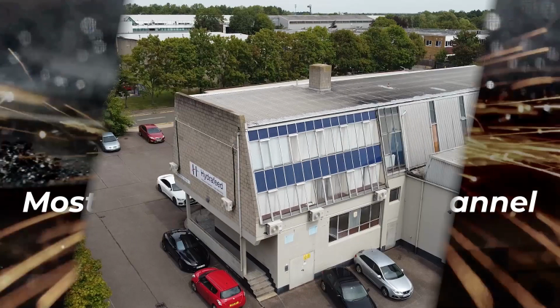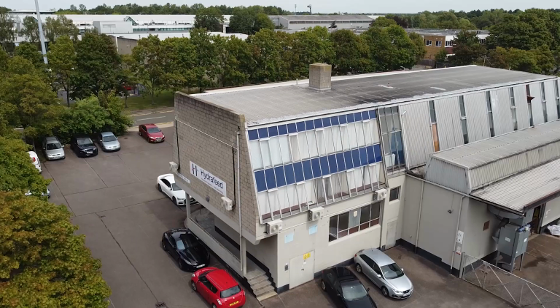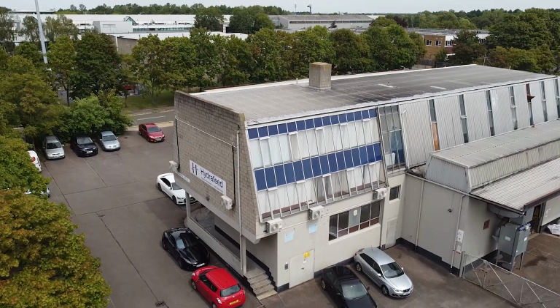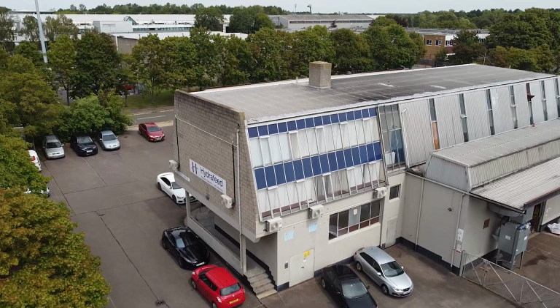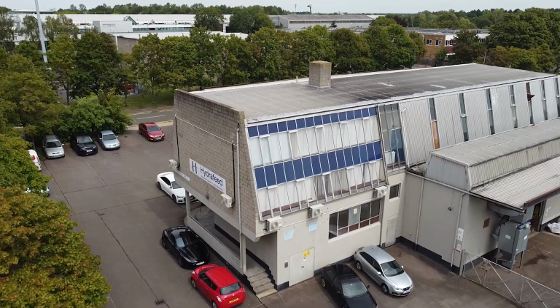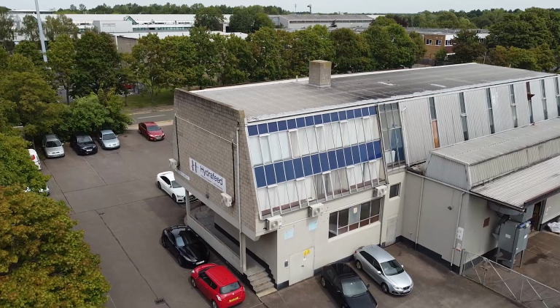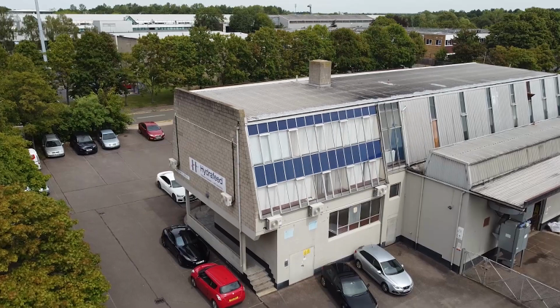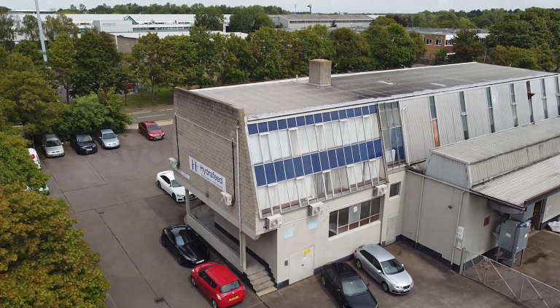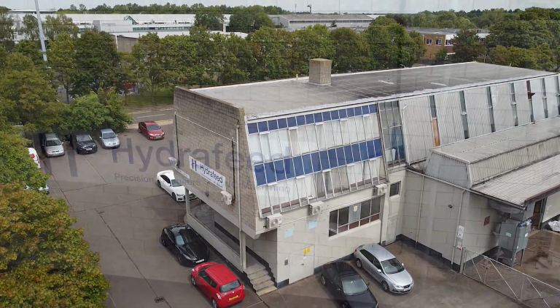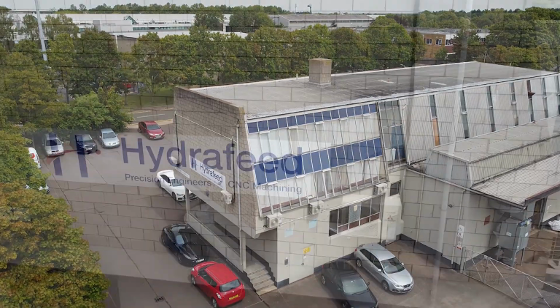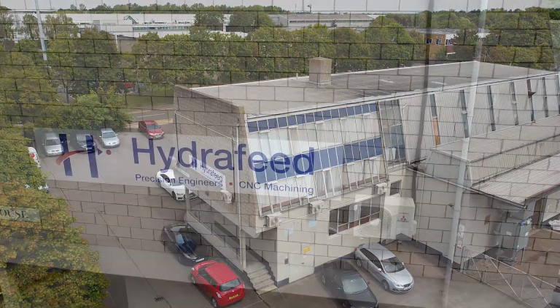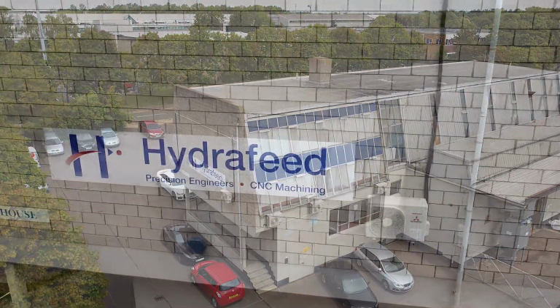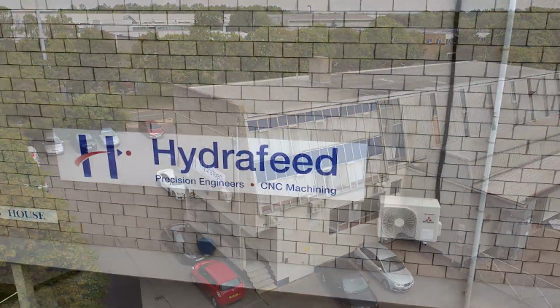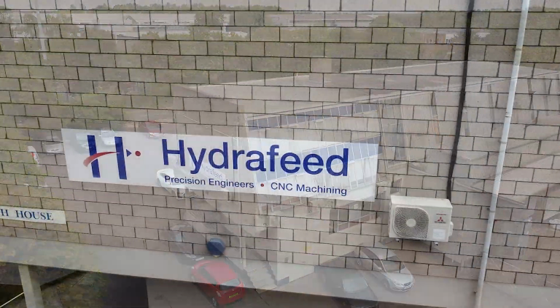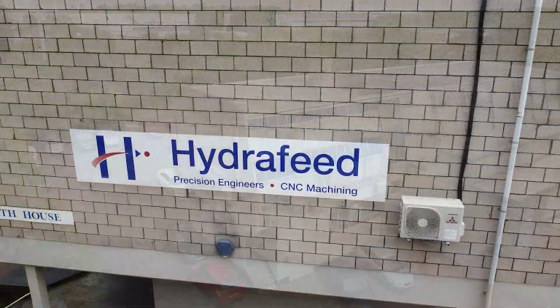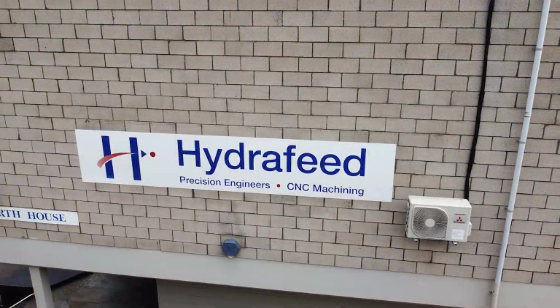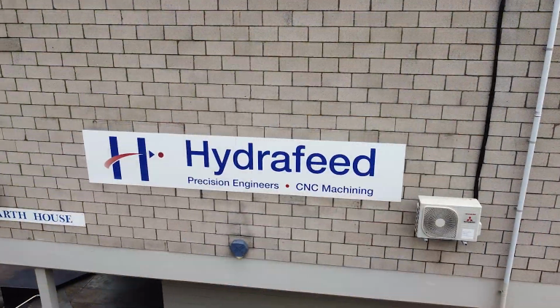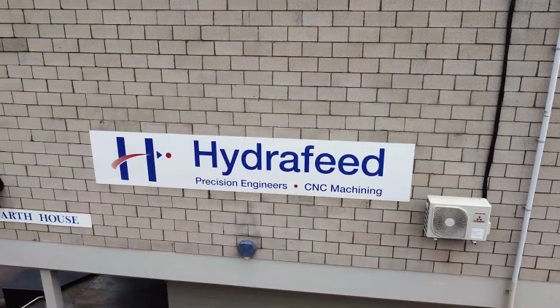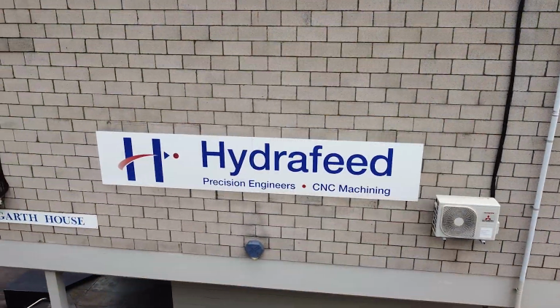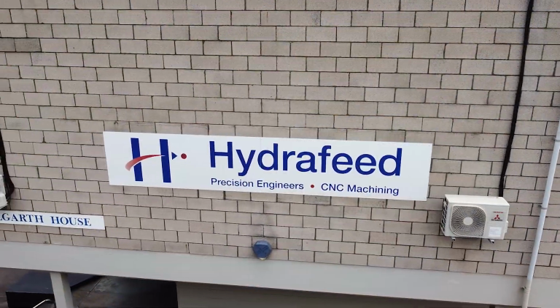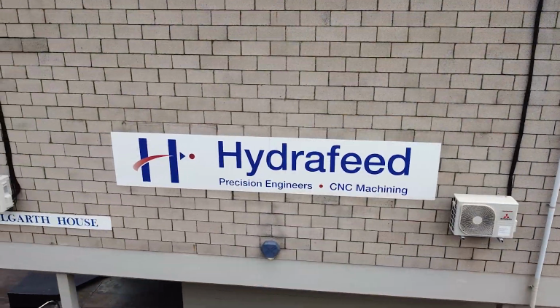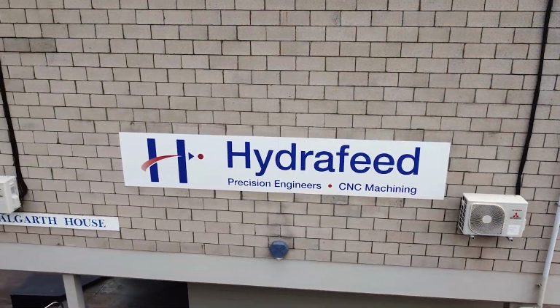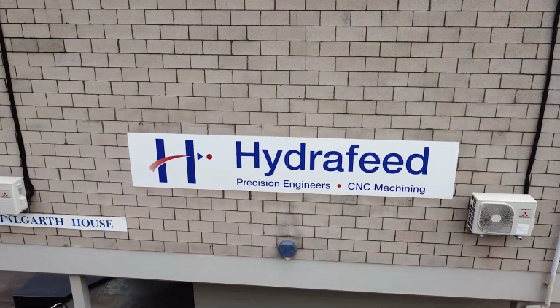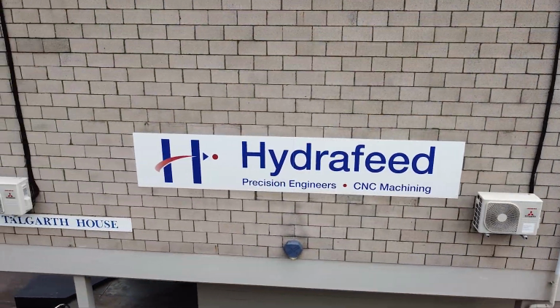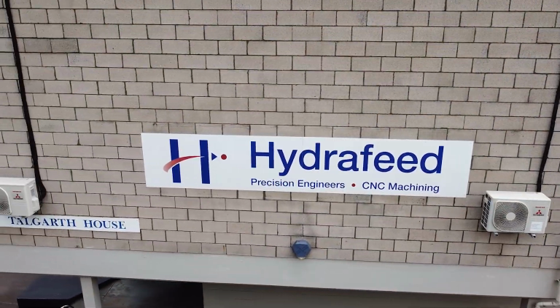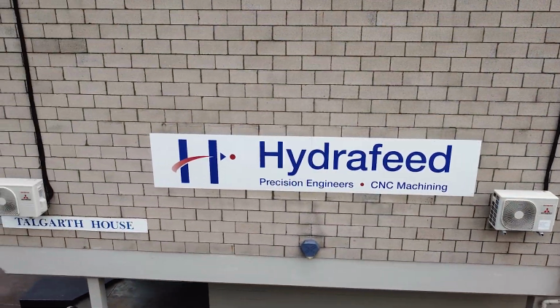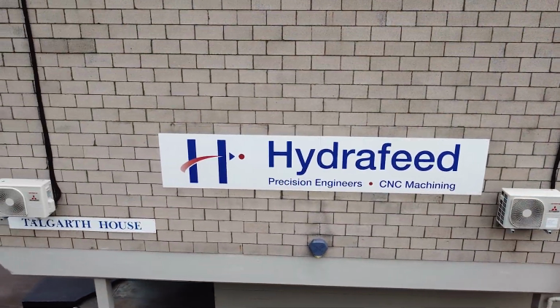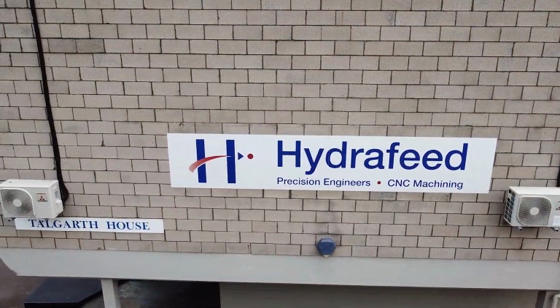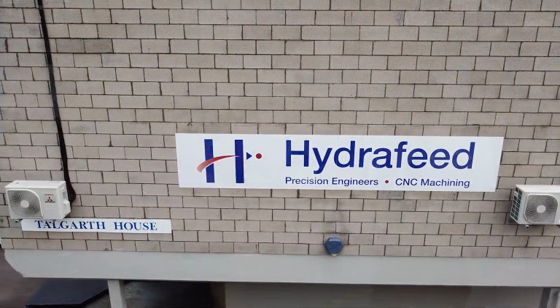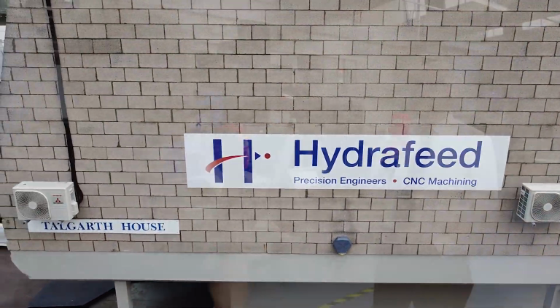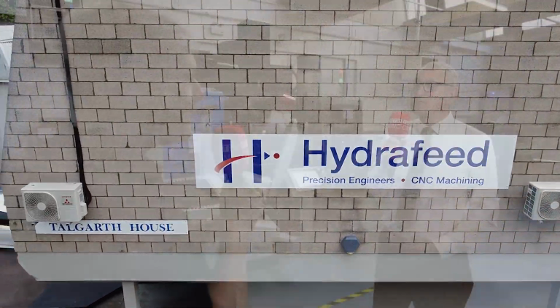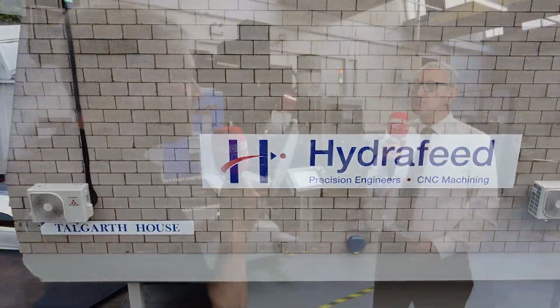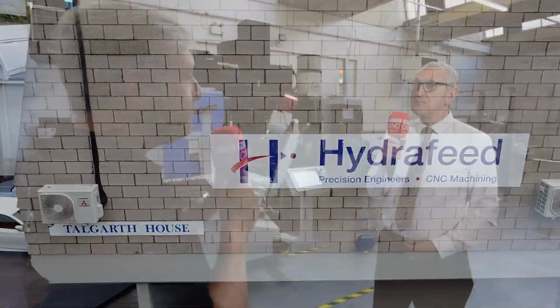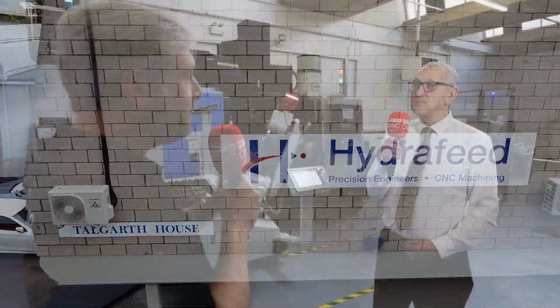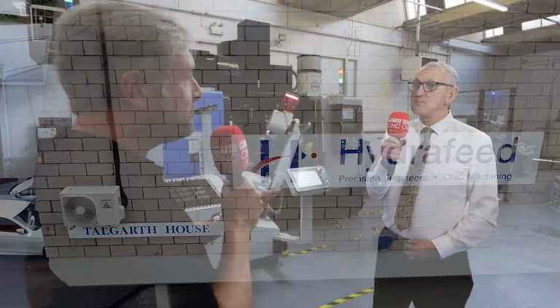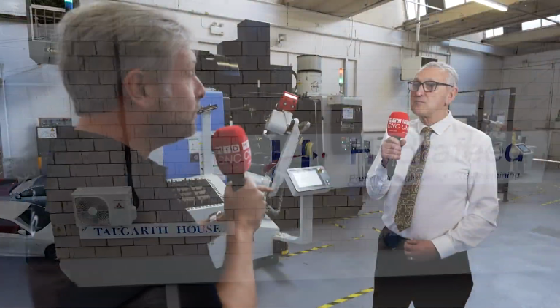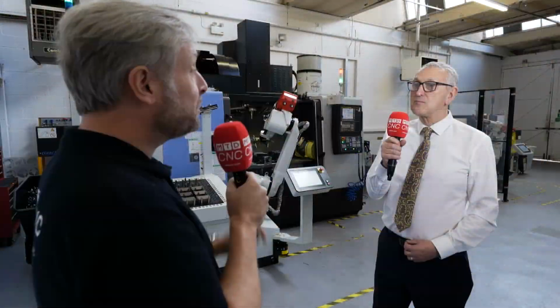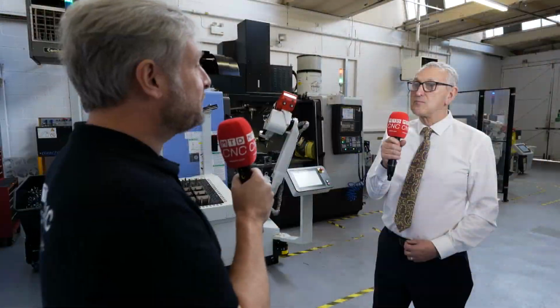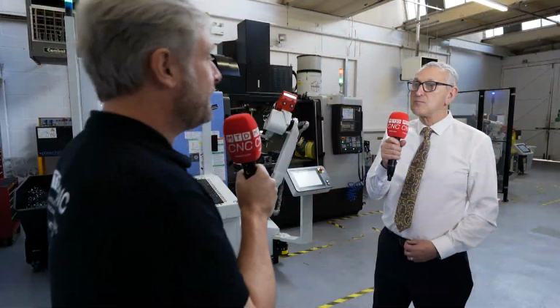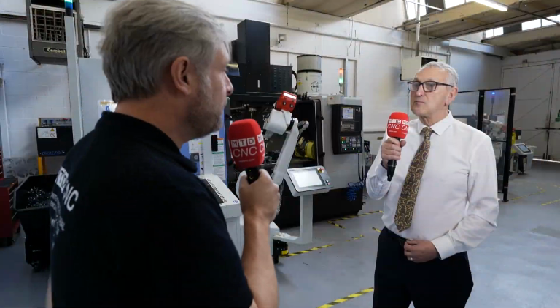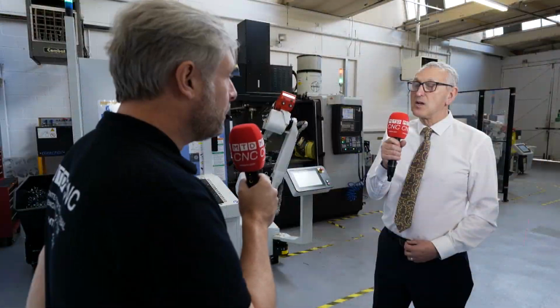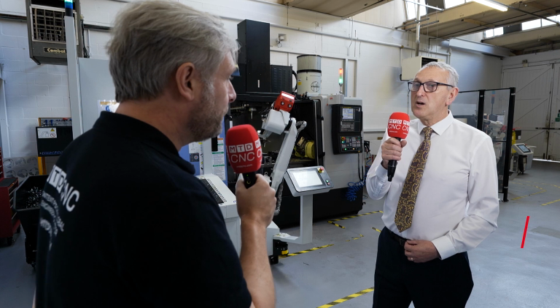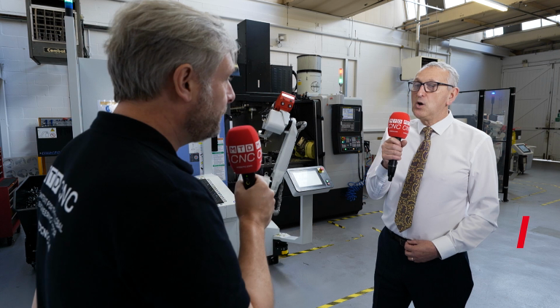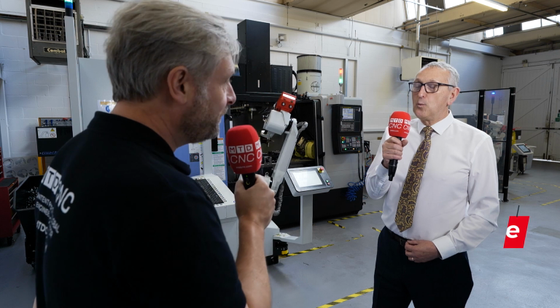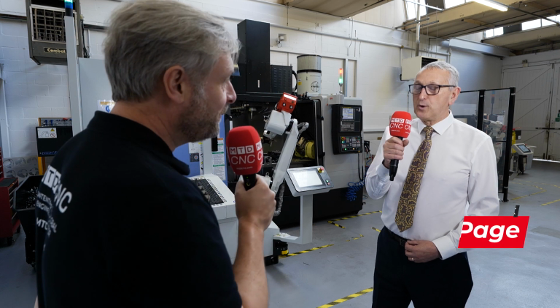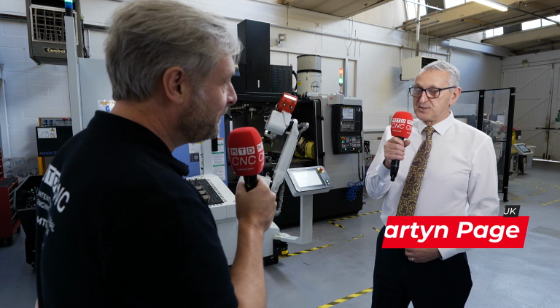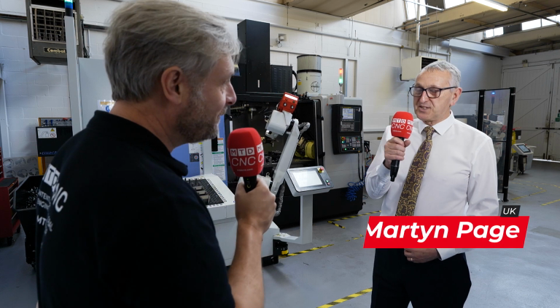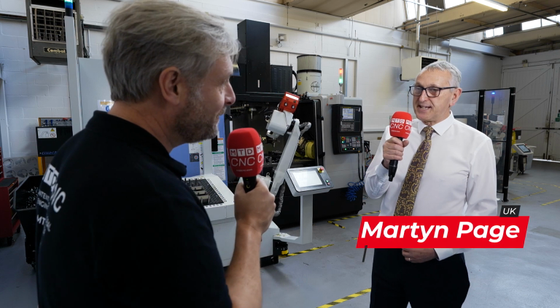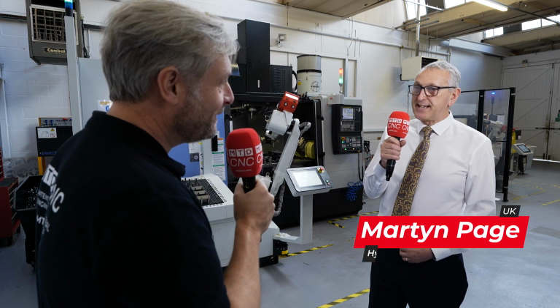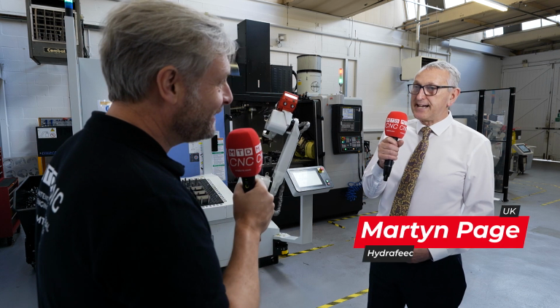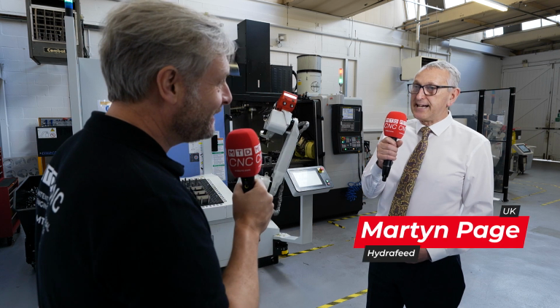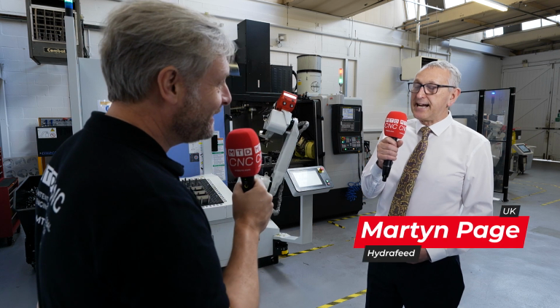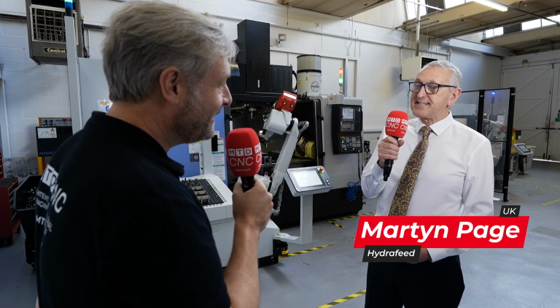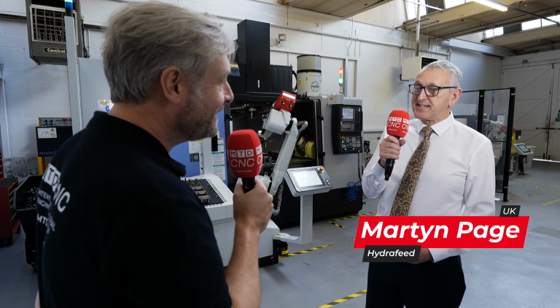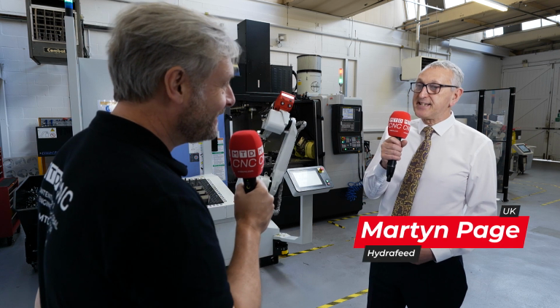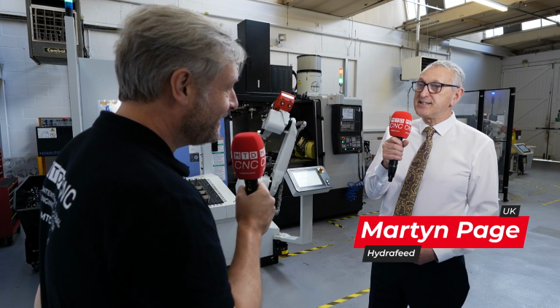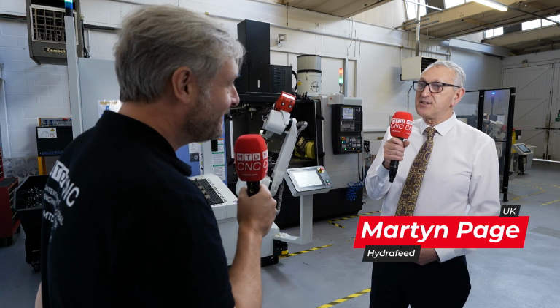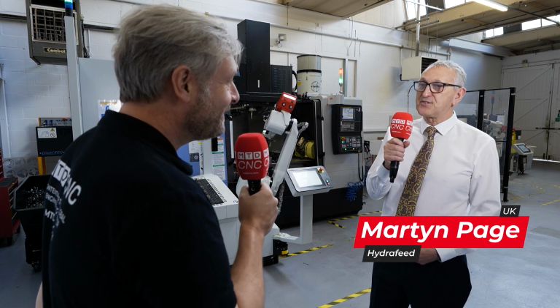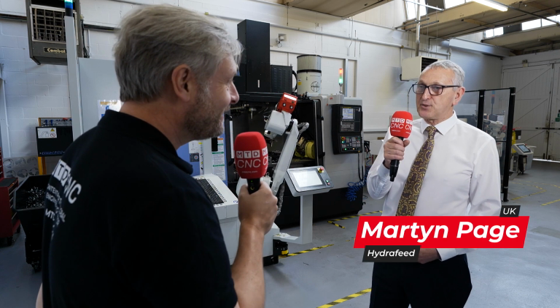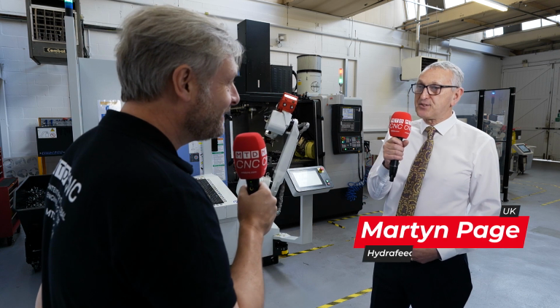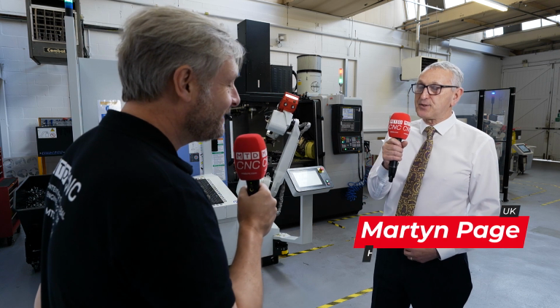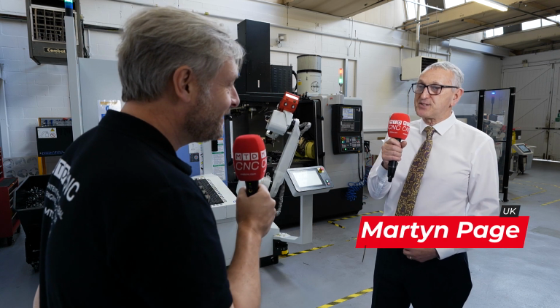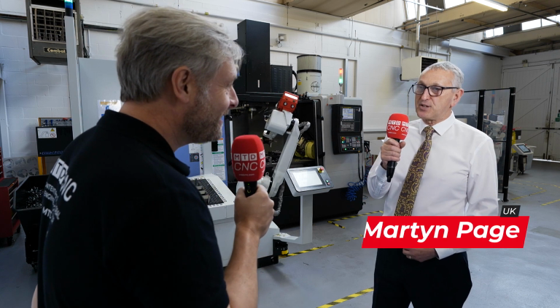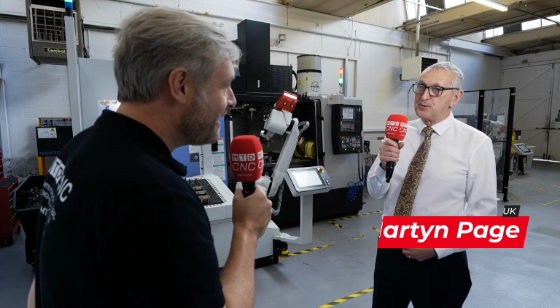Martin Hydrofeed, you're at MAC 2022, experts in automation. First of all, what stand are you on? We're on stand 18332.